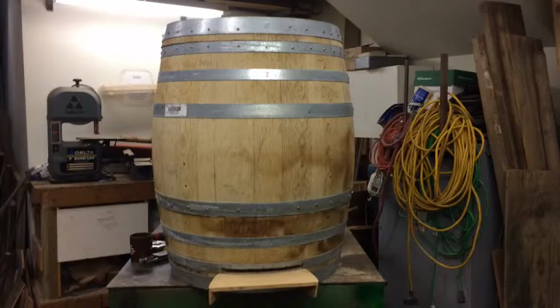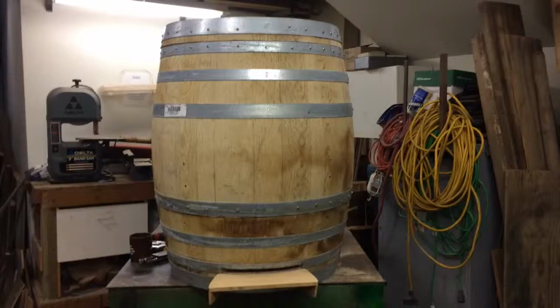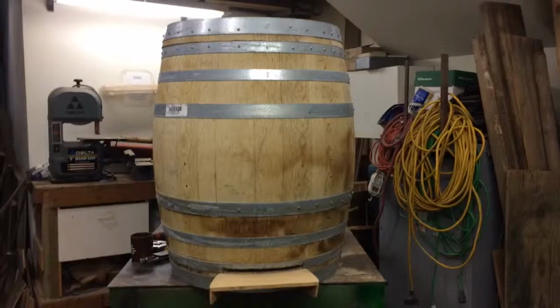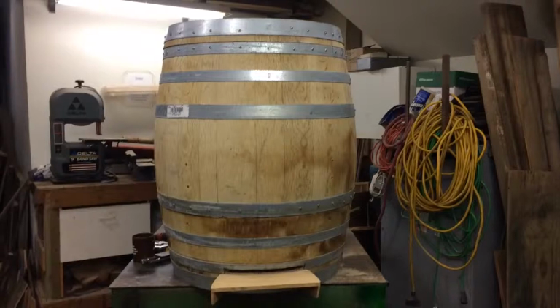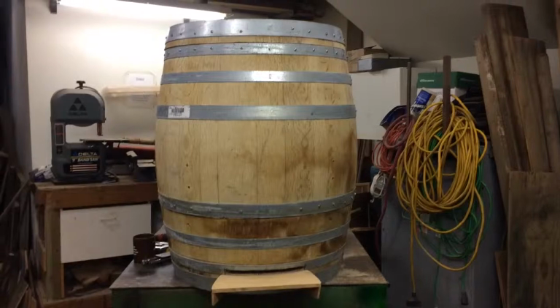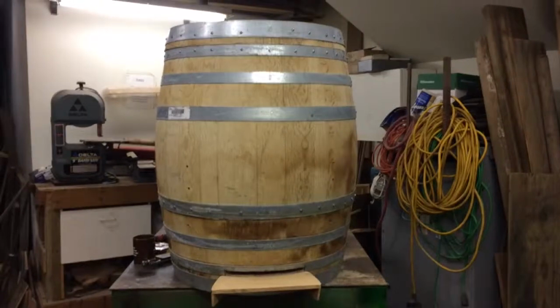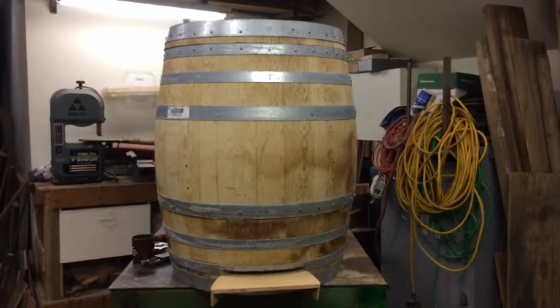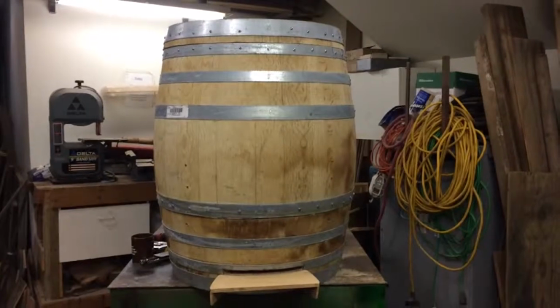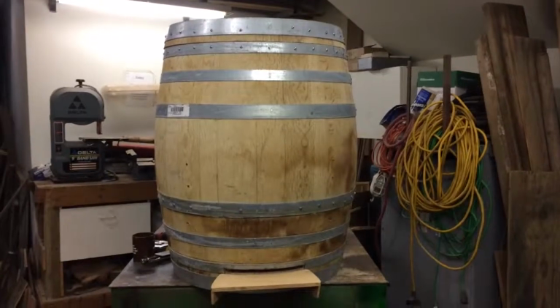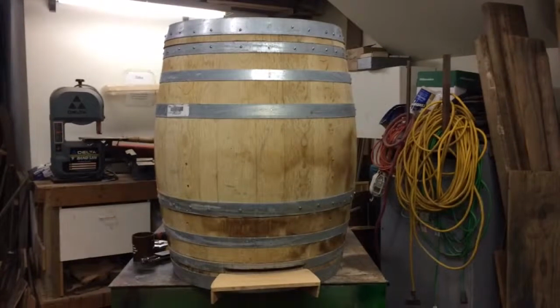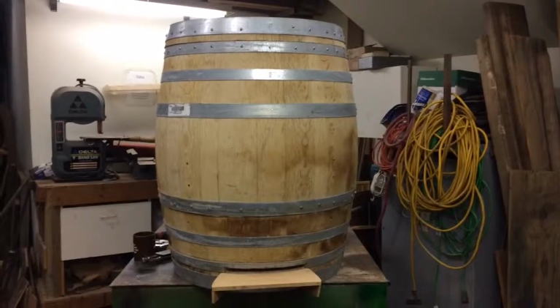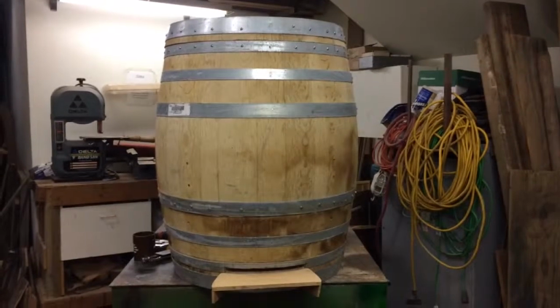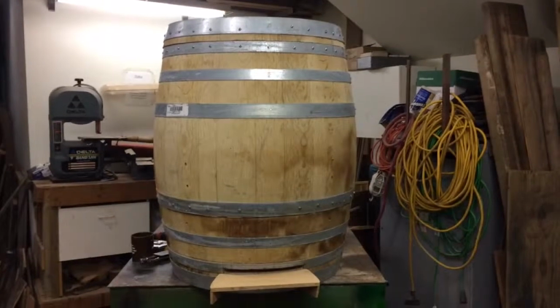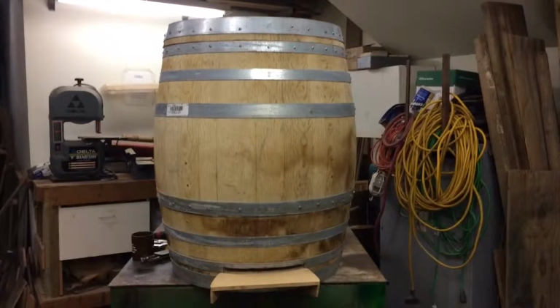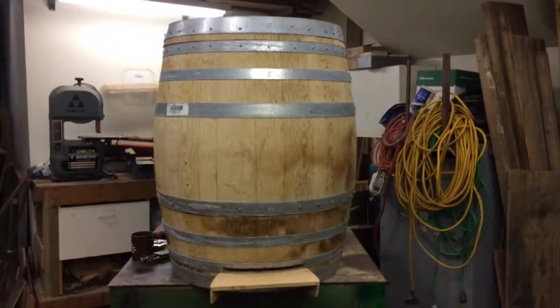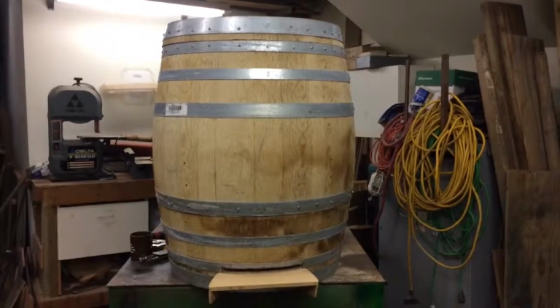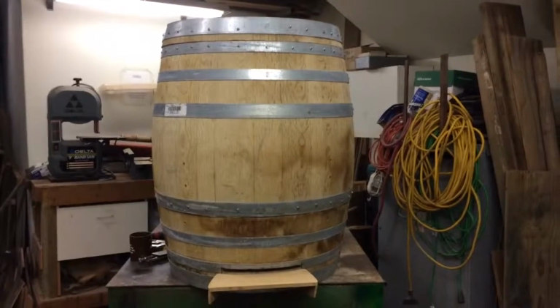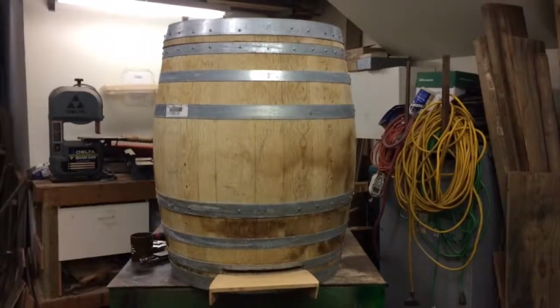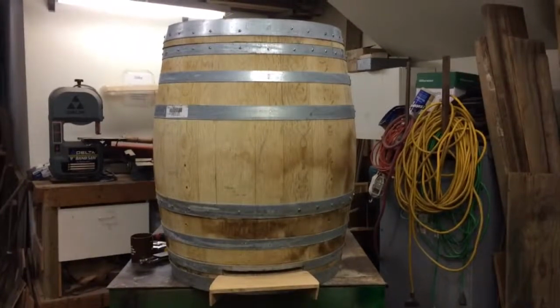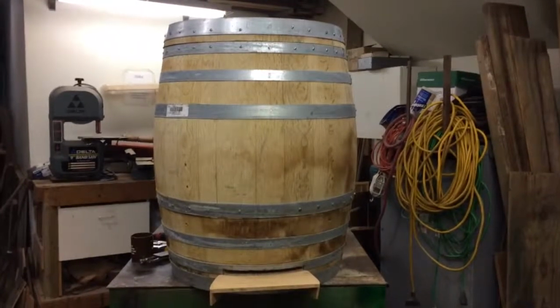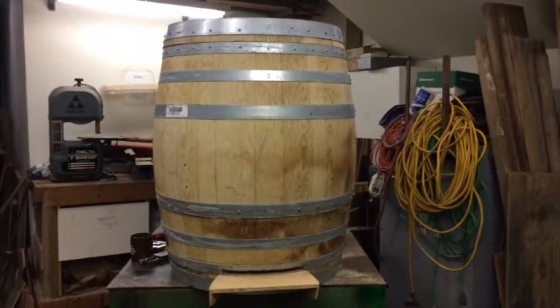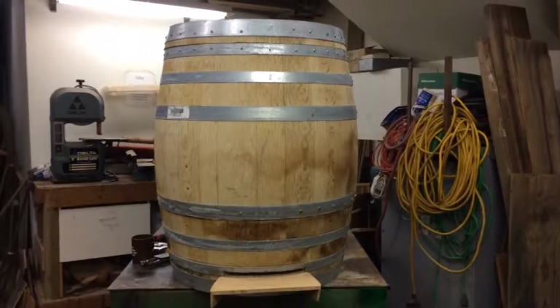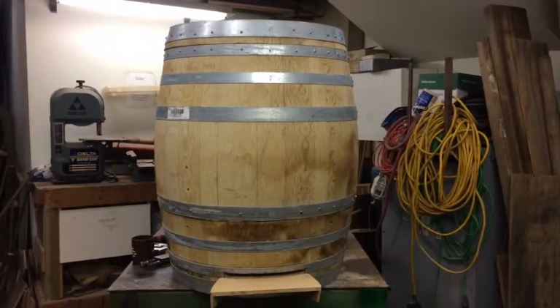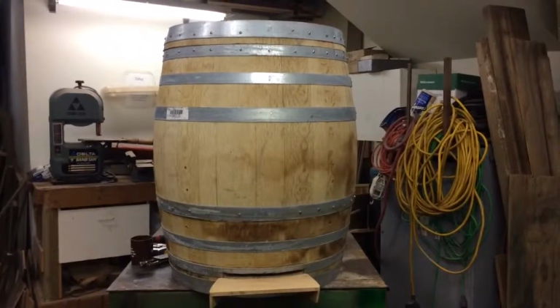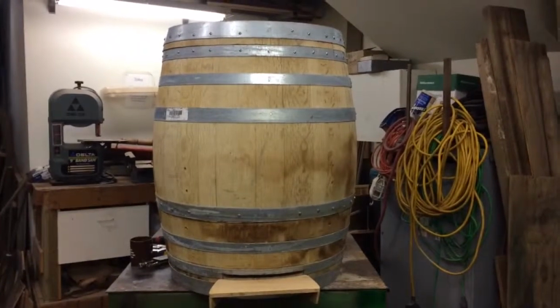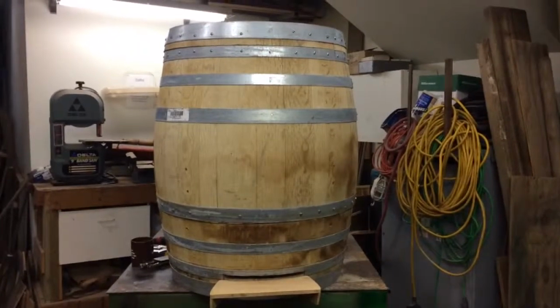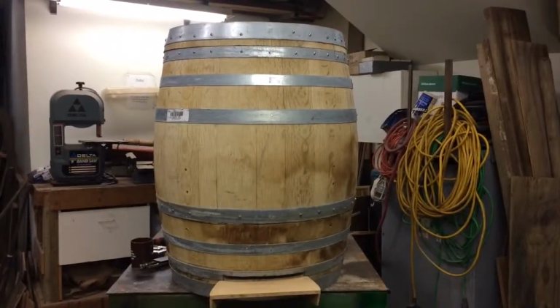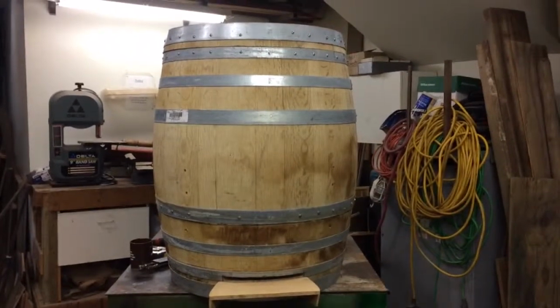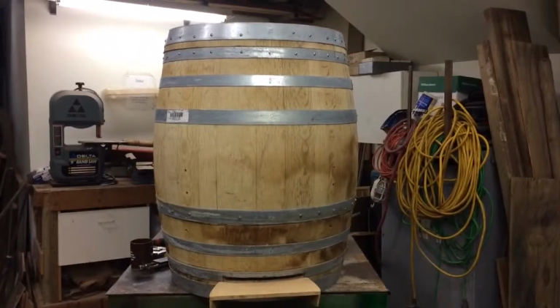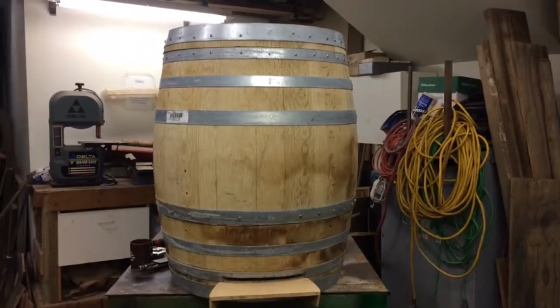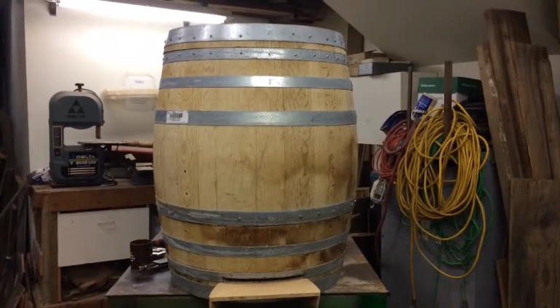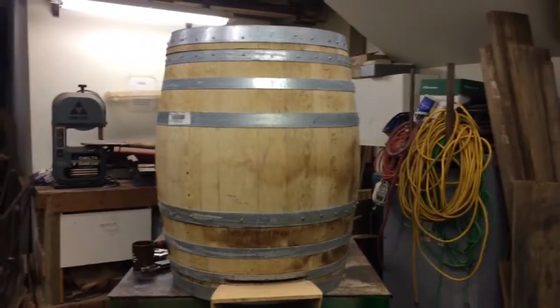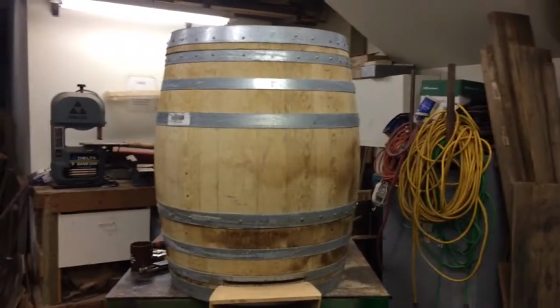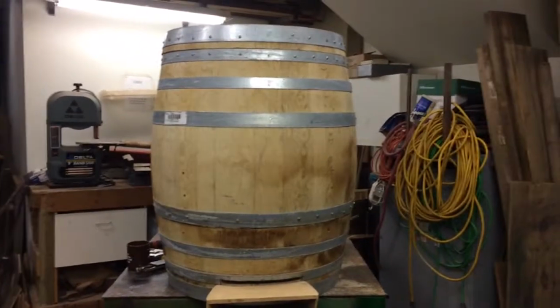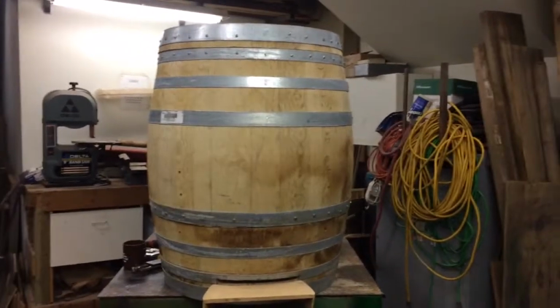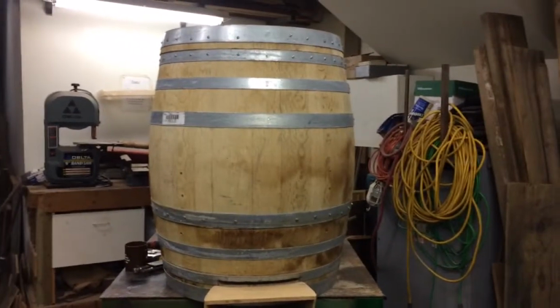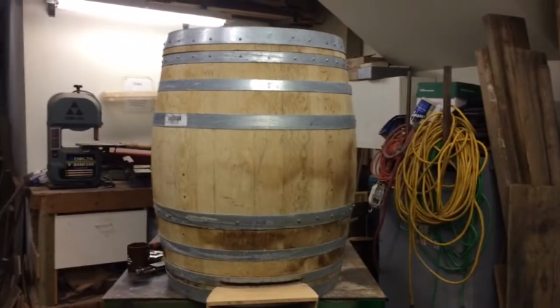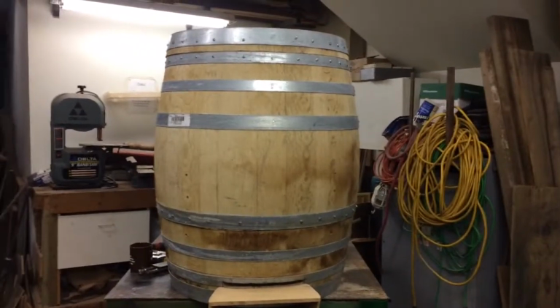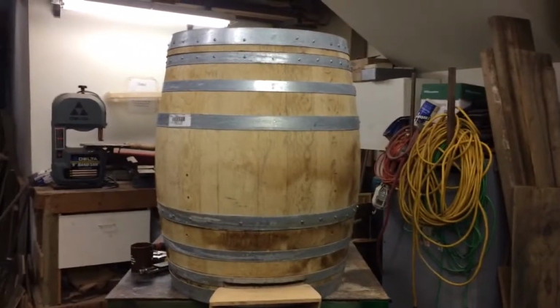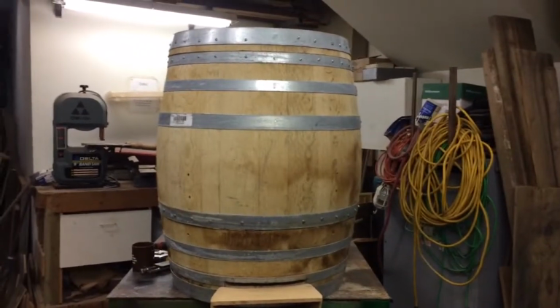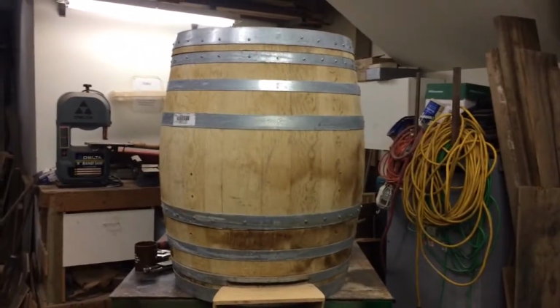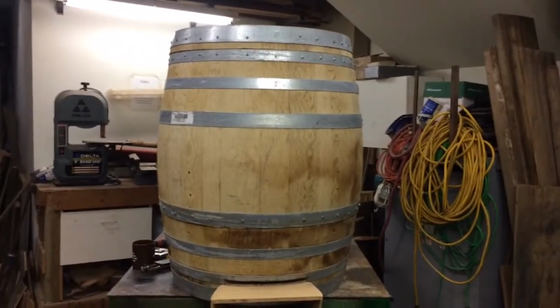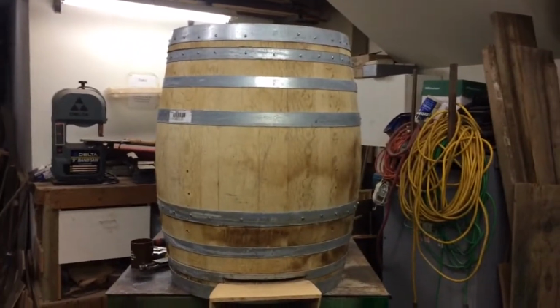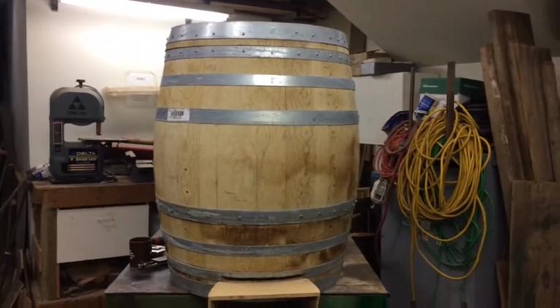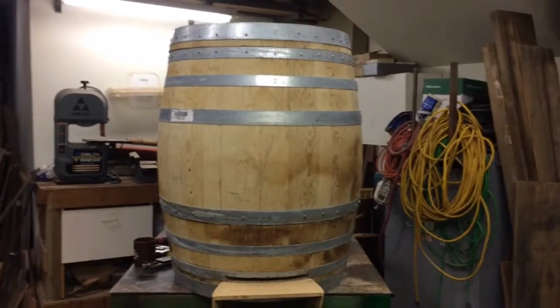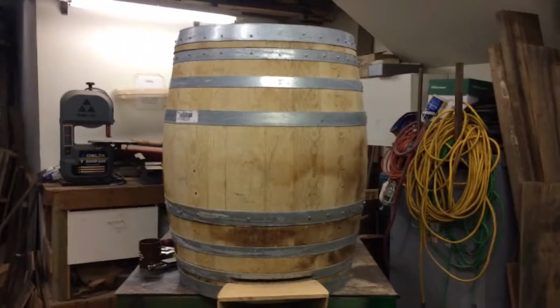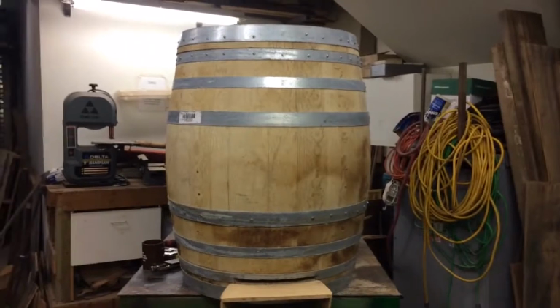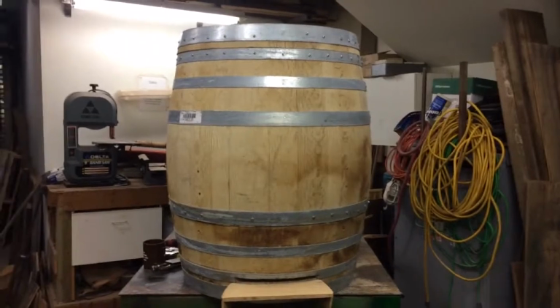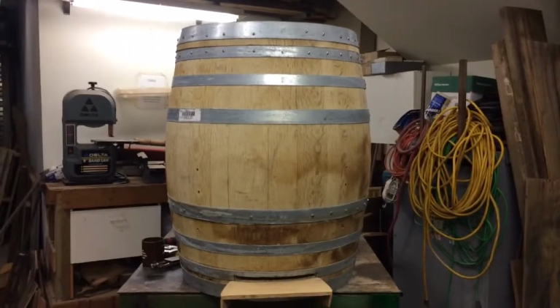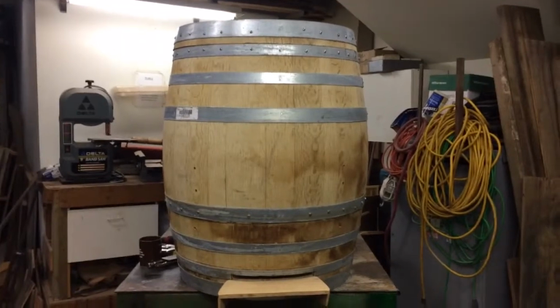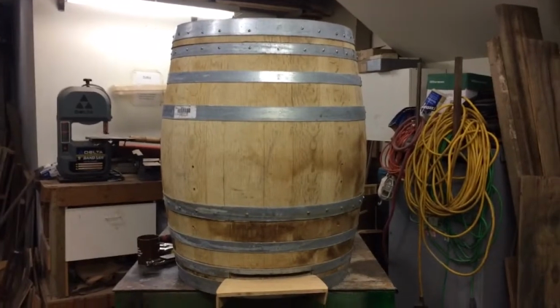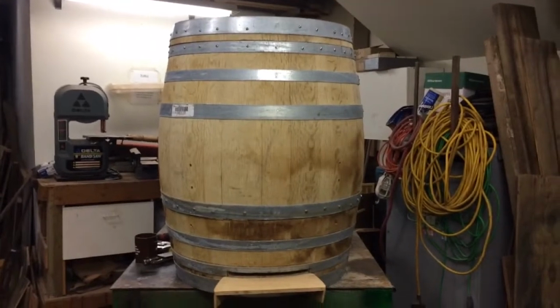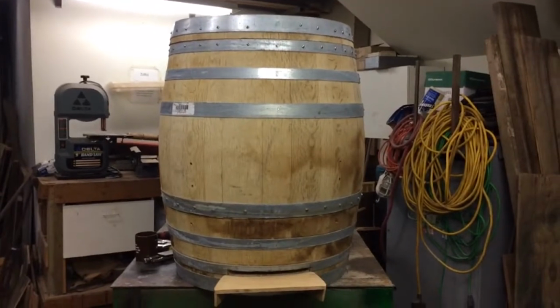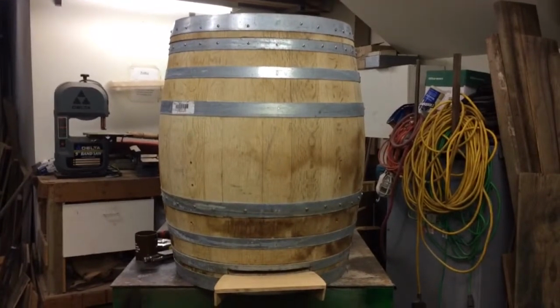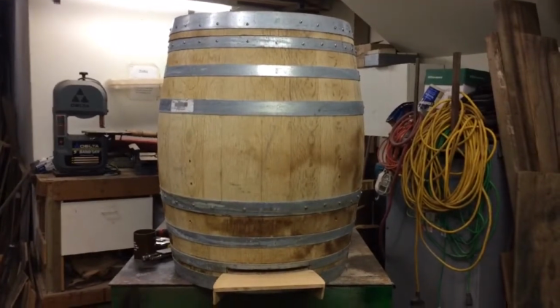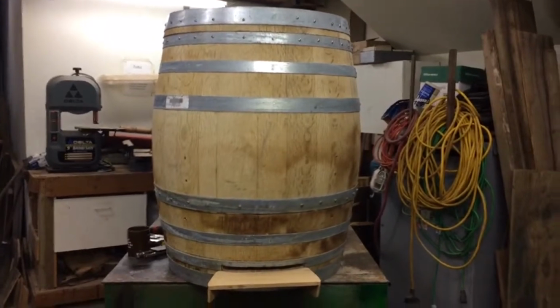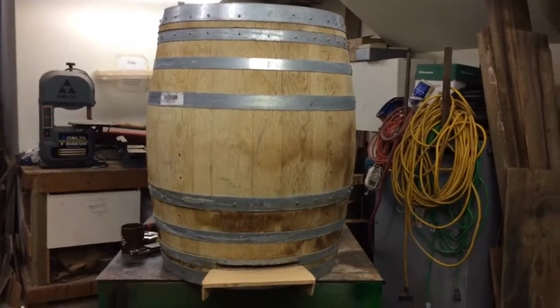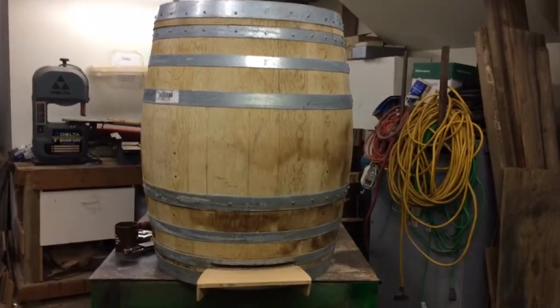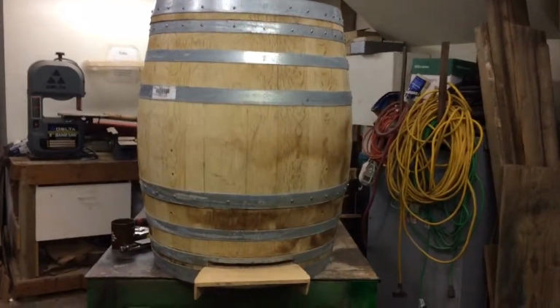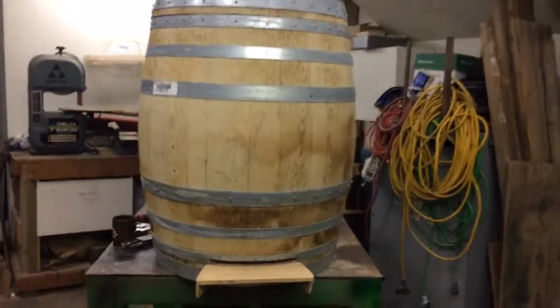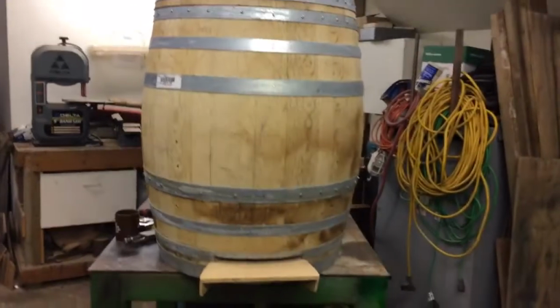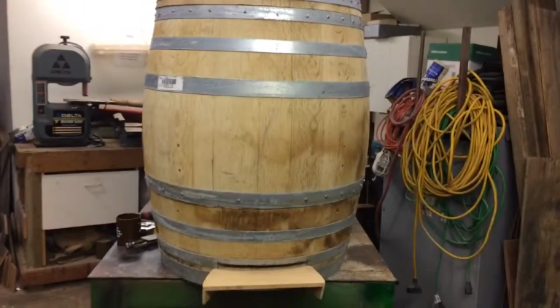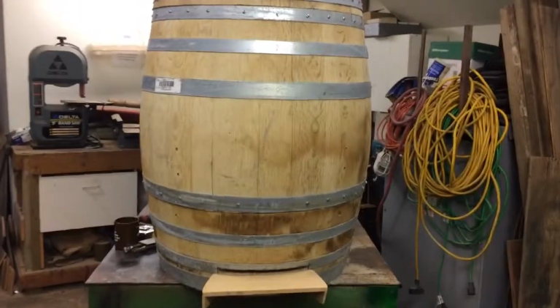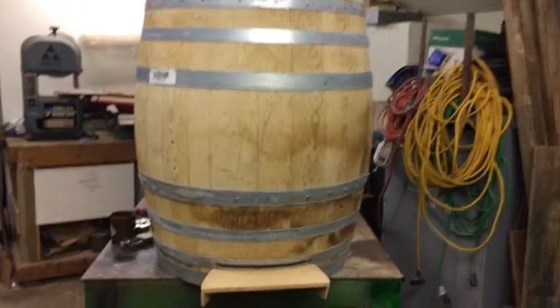Surfer Ray here, giving you a little sneak preview of the Wine Barrel Beehive.